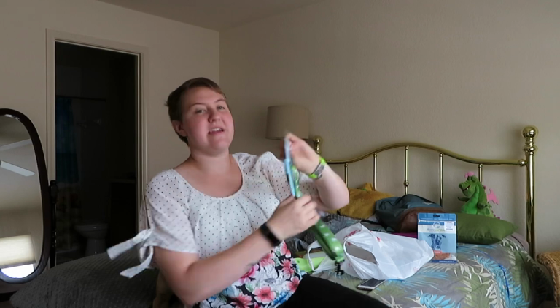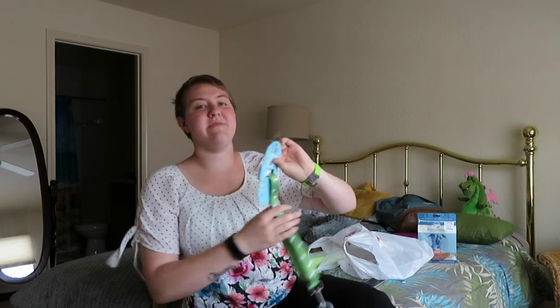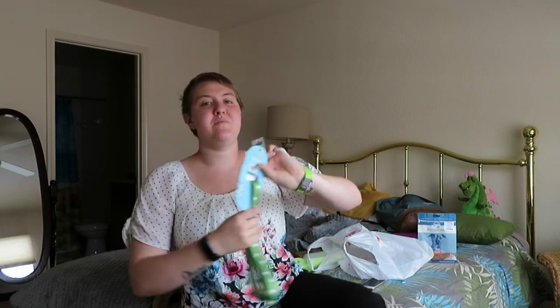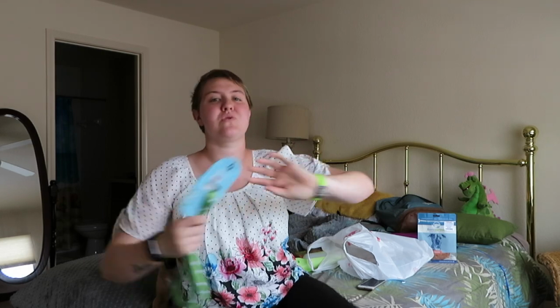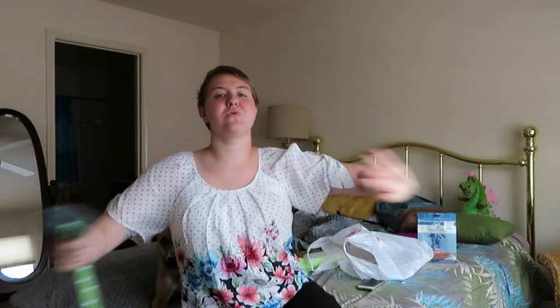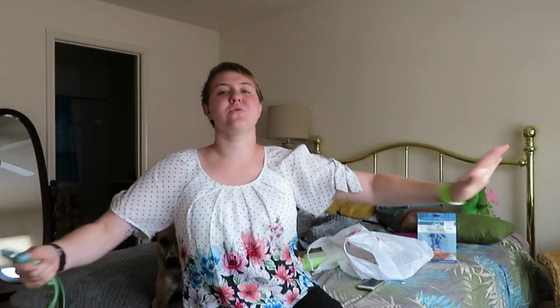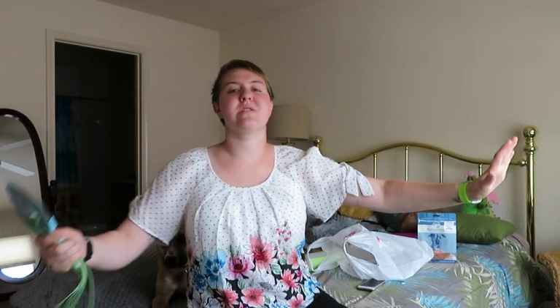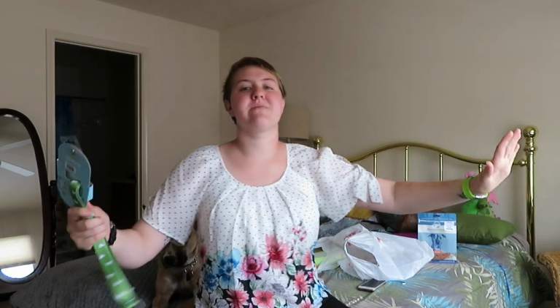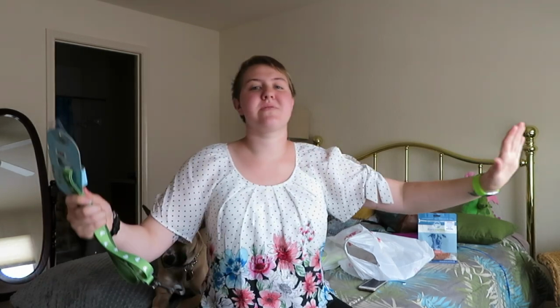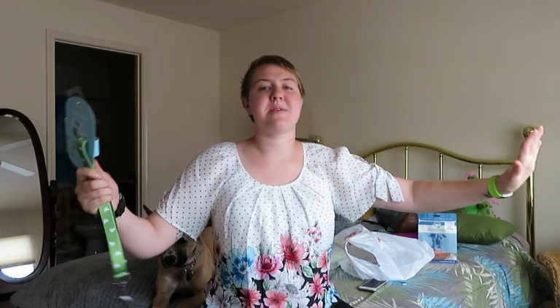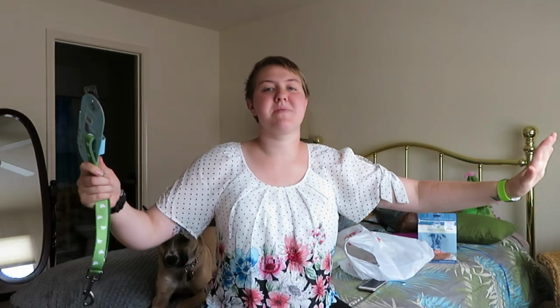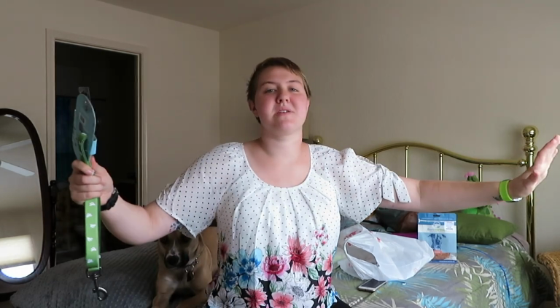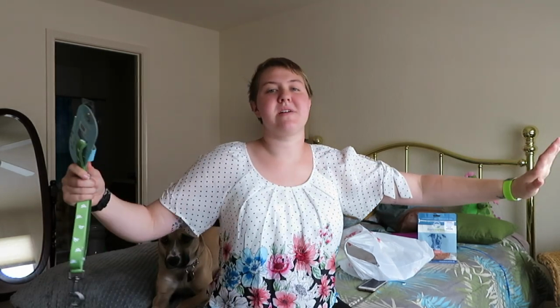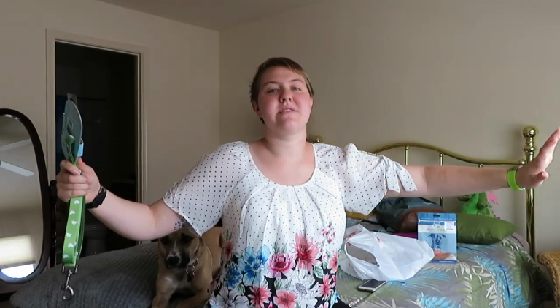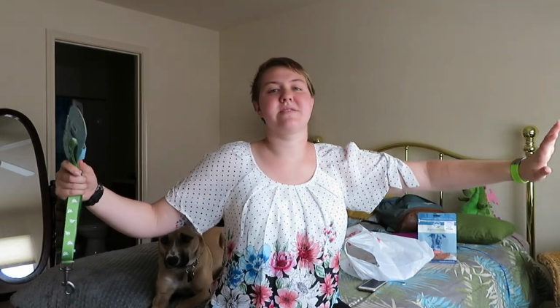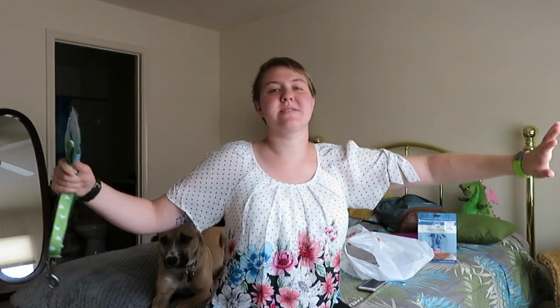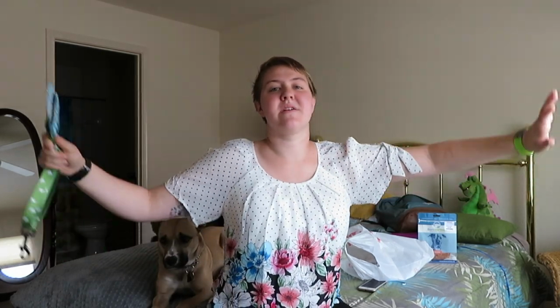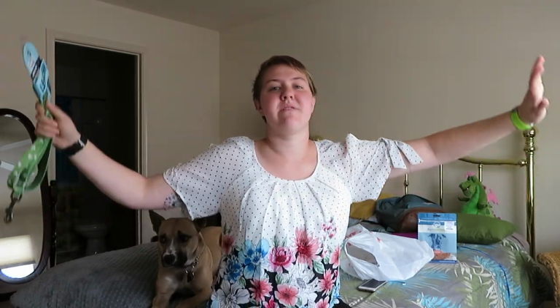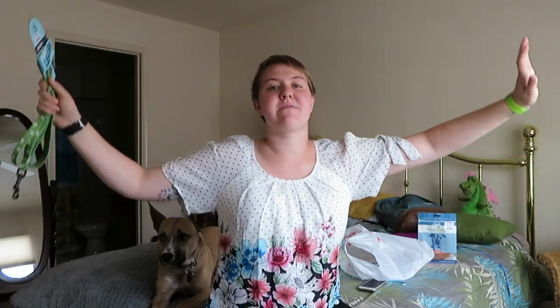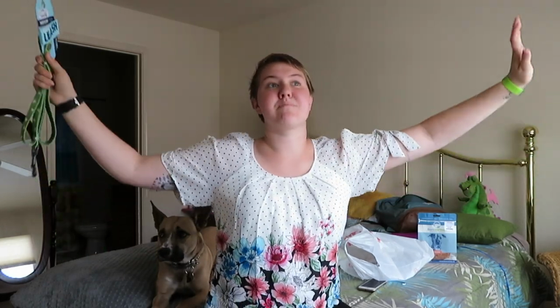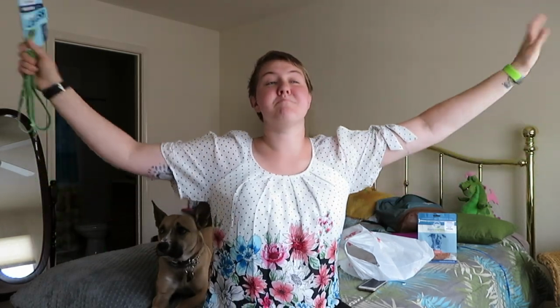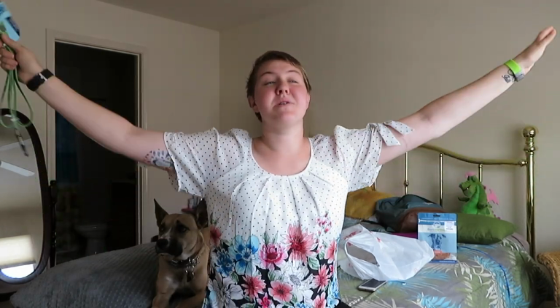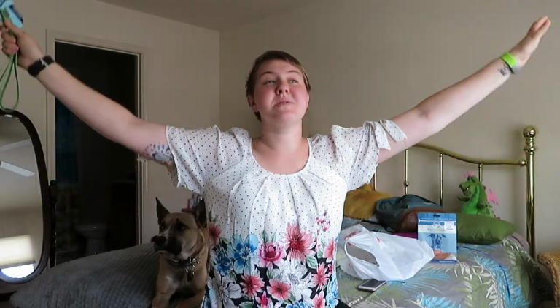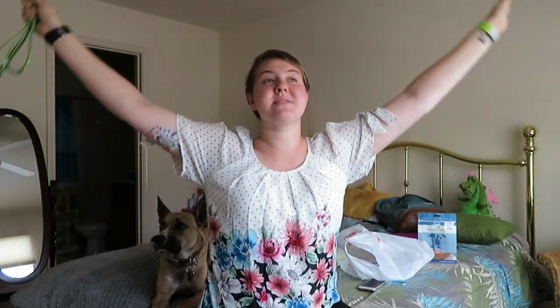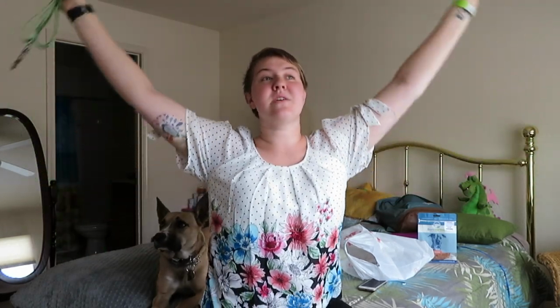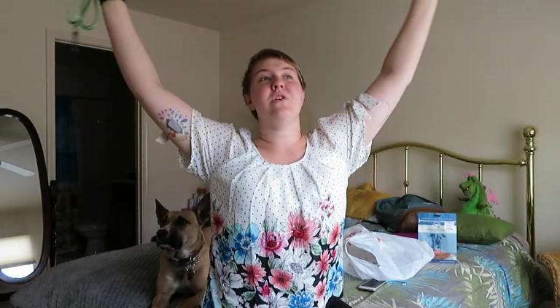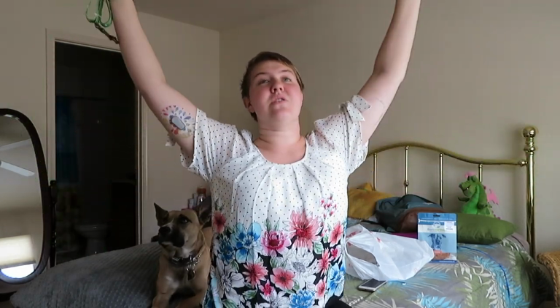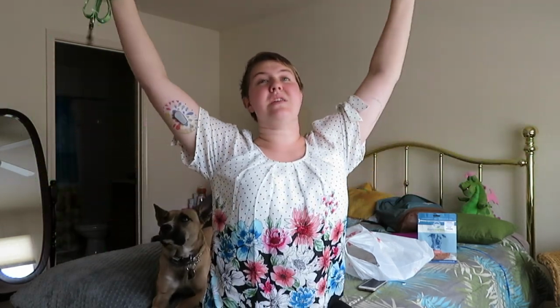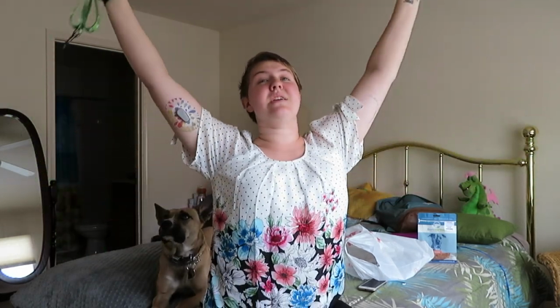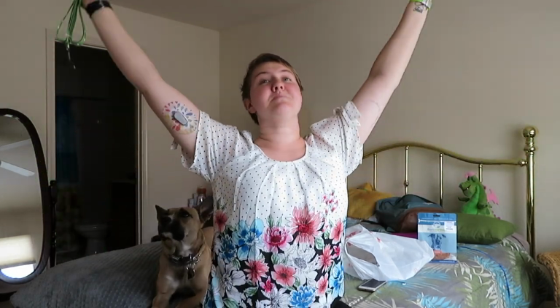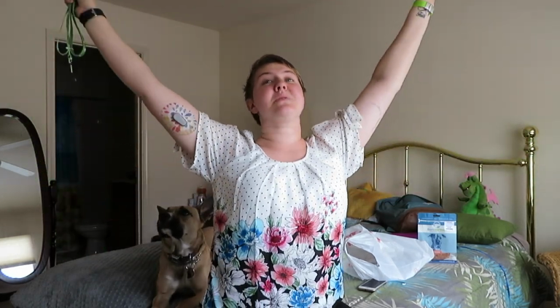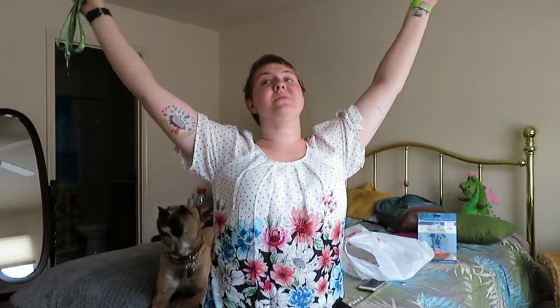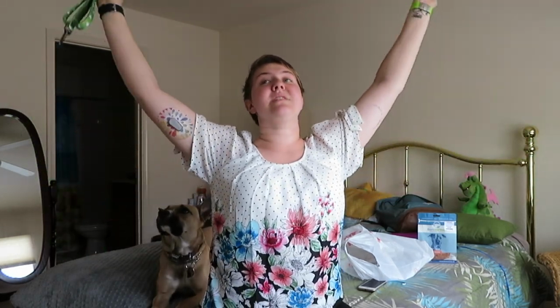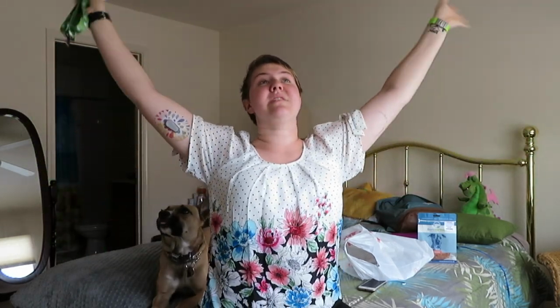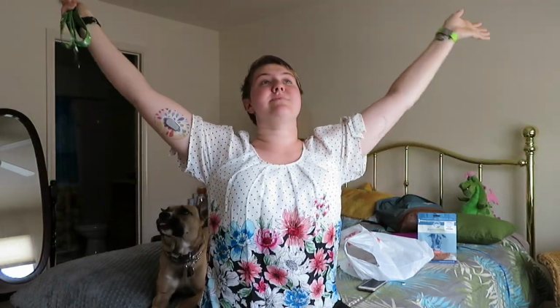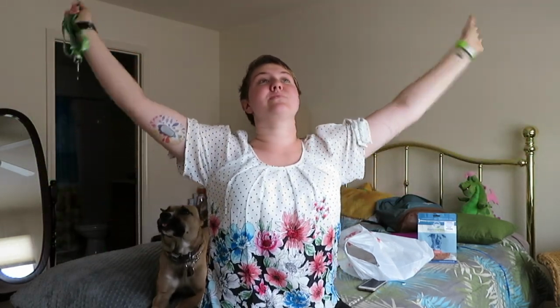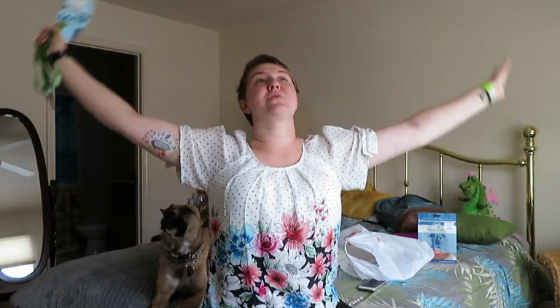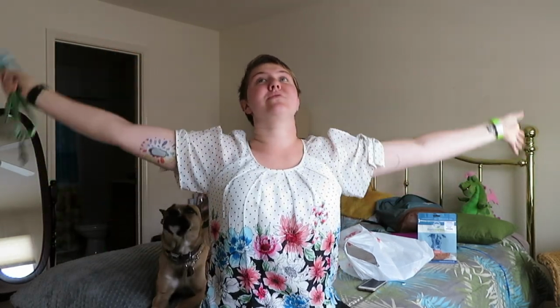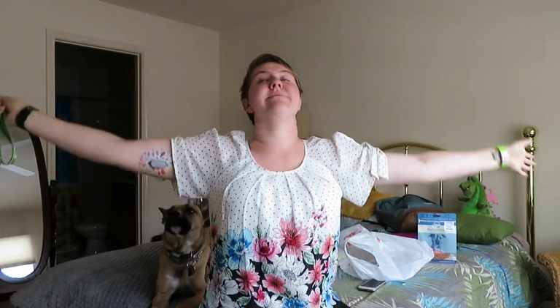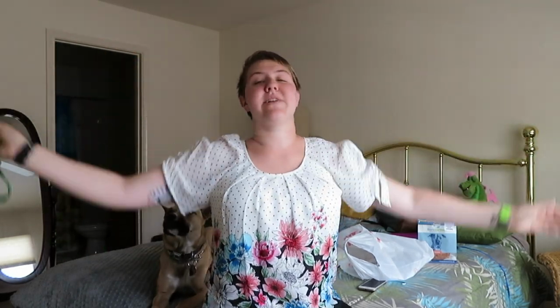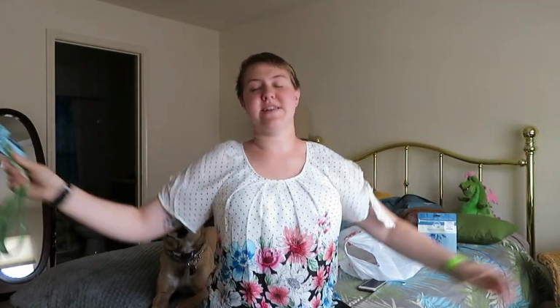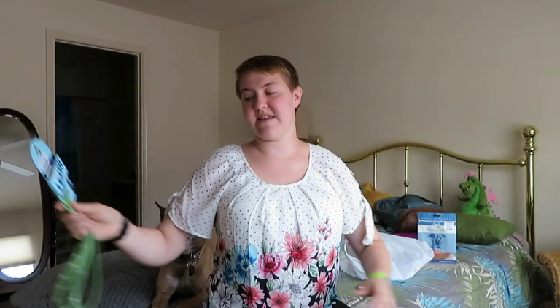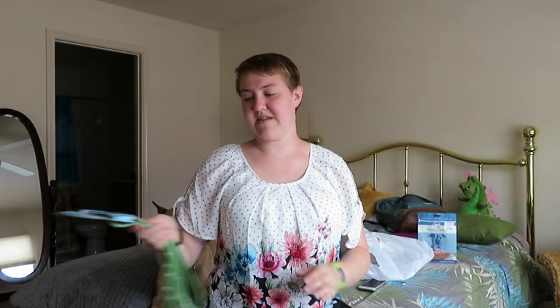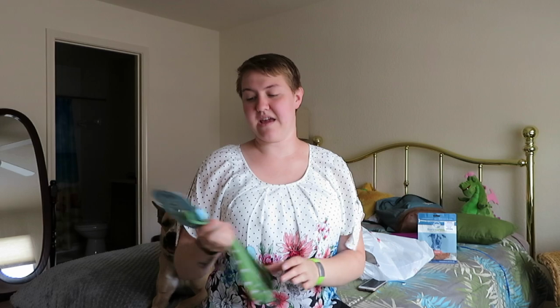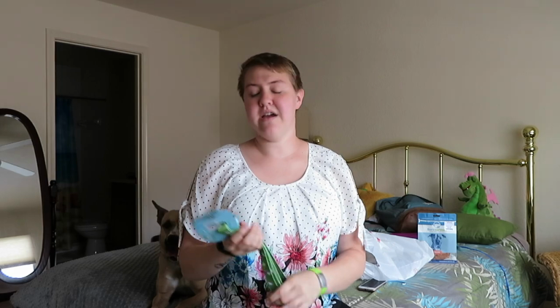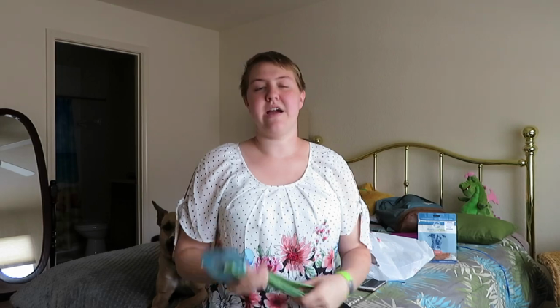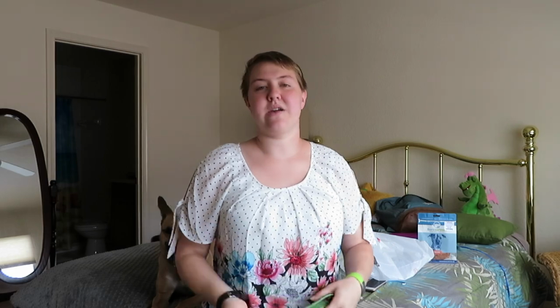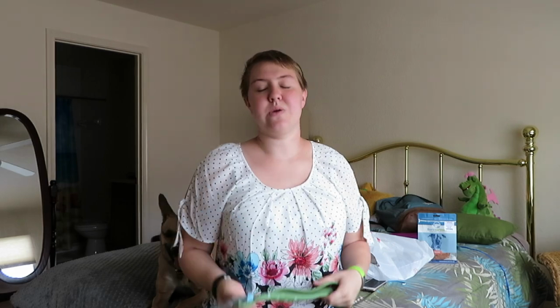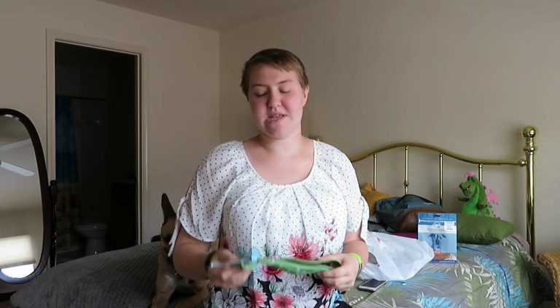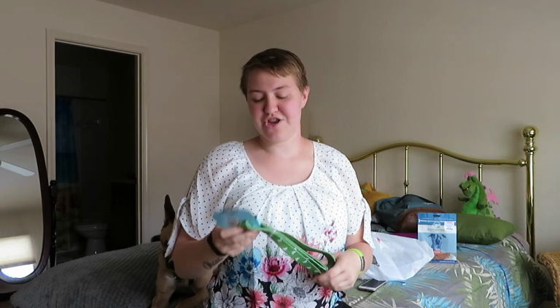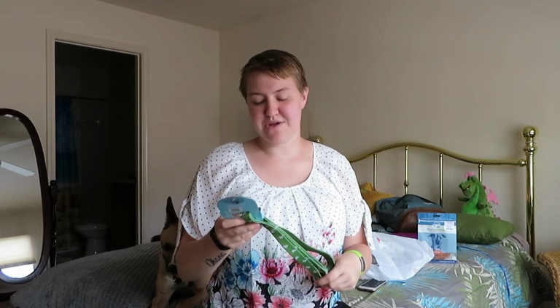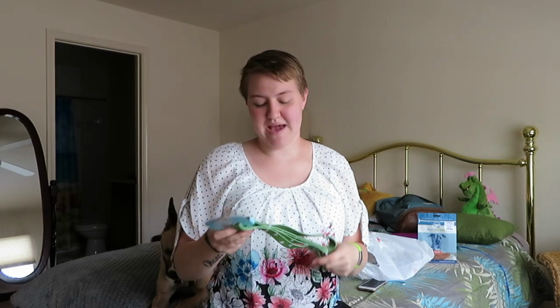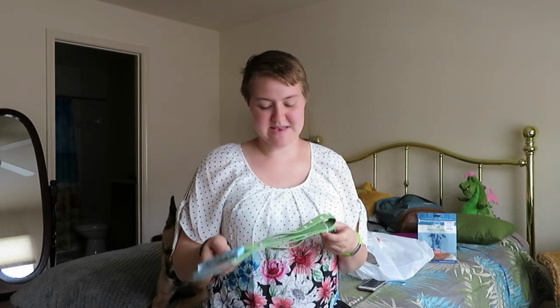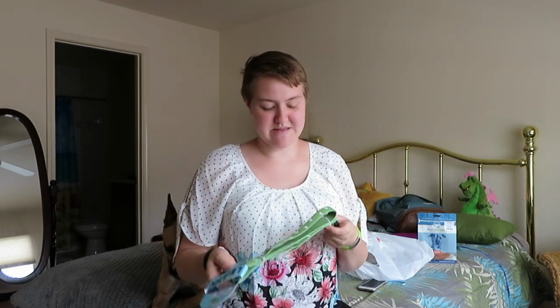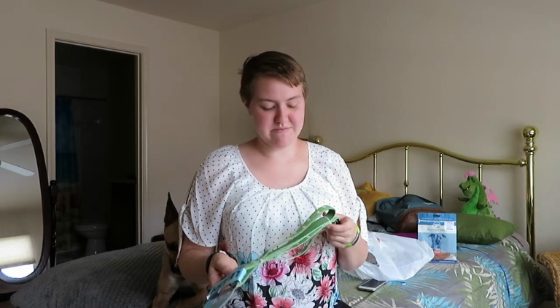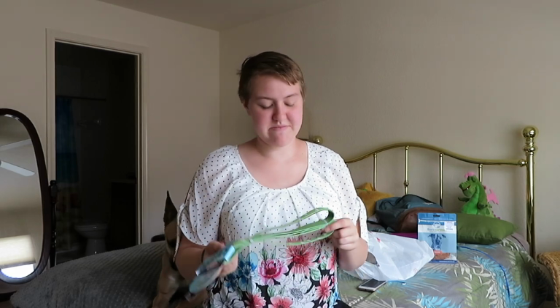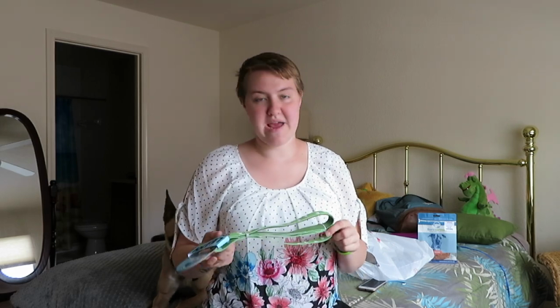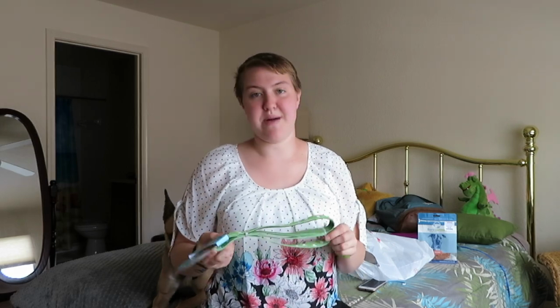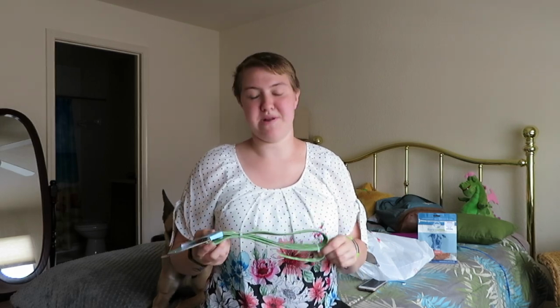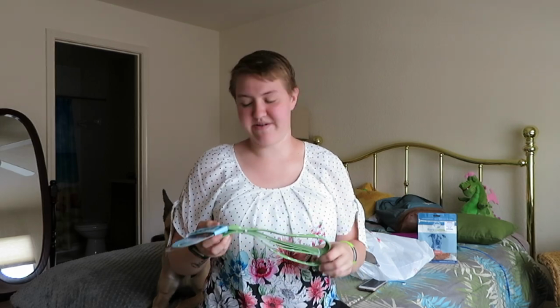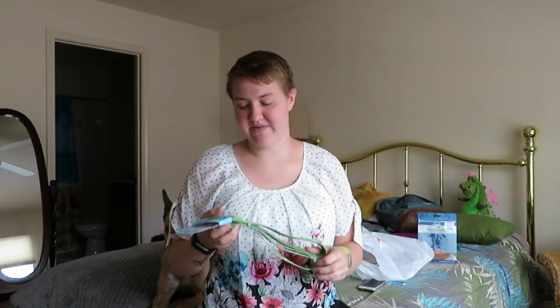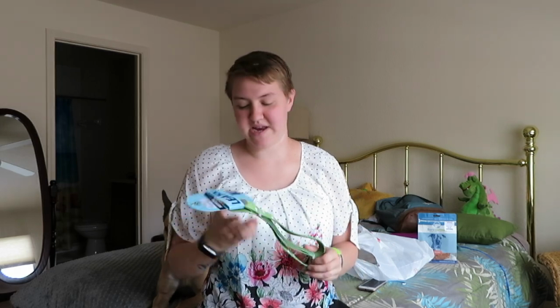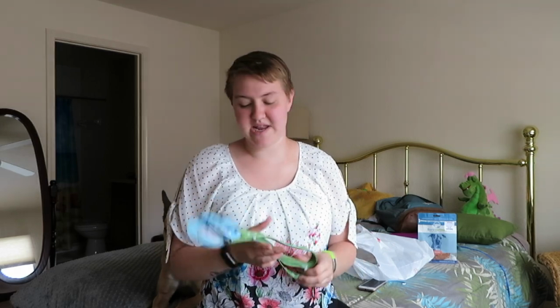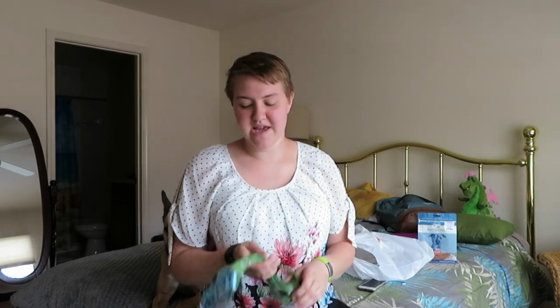I have been looking for something like this for months on Amazon and everywhere, couldn't find anything. I go to TJ Maxx and happen to find it.